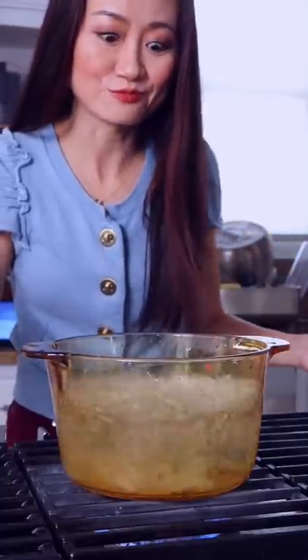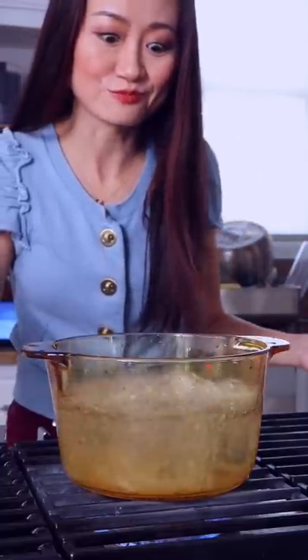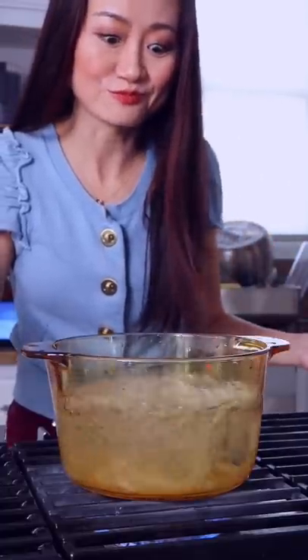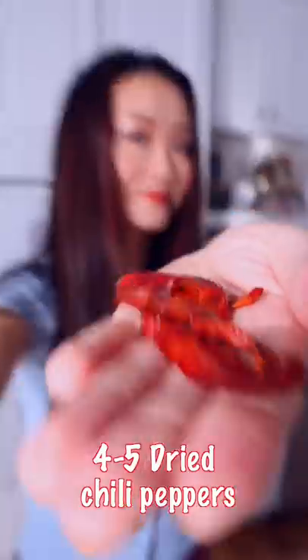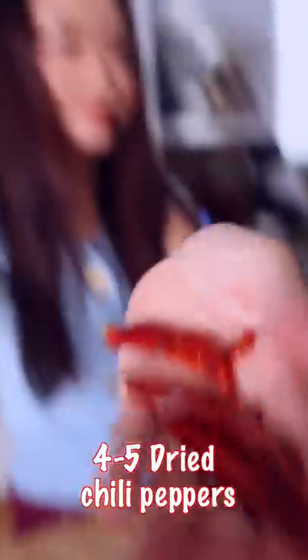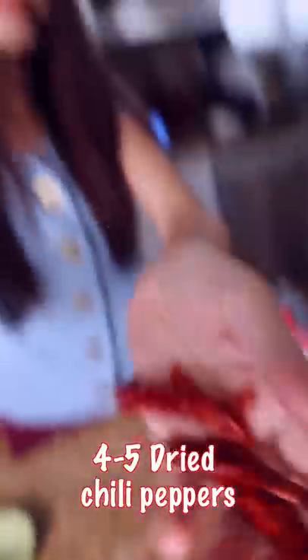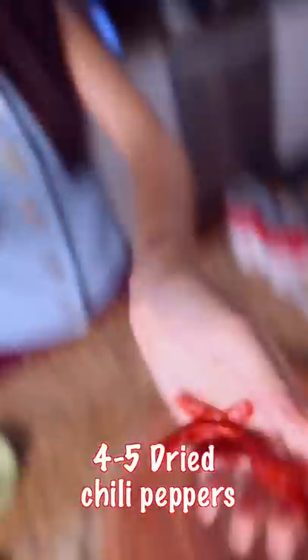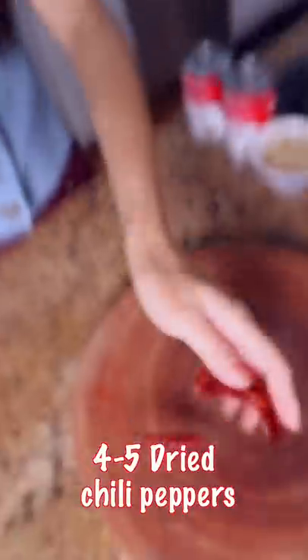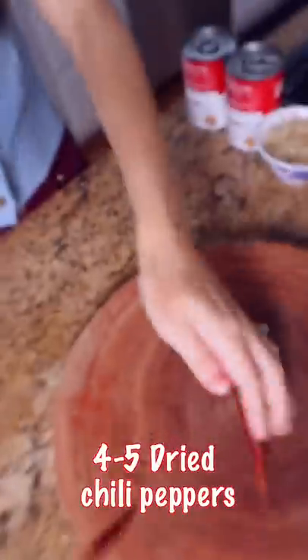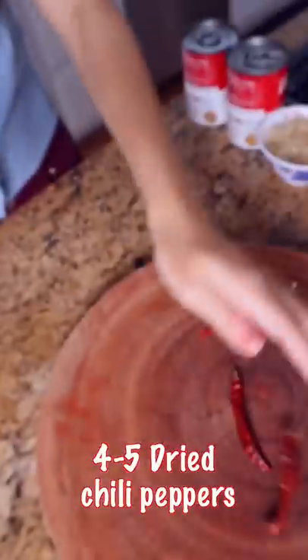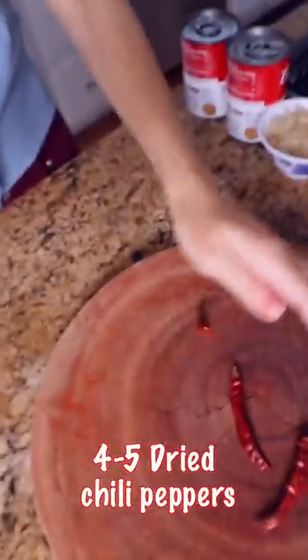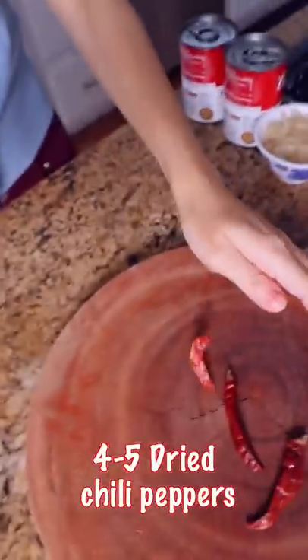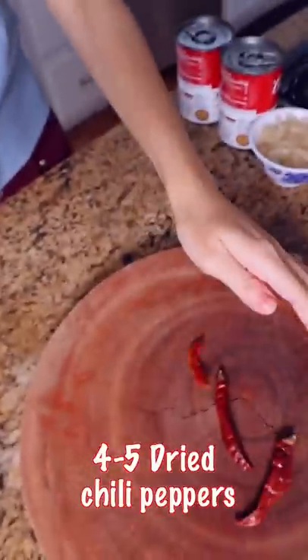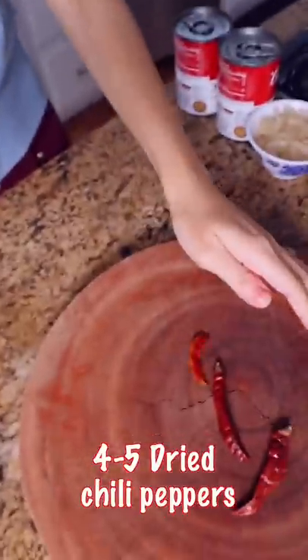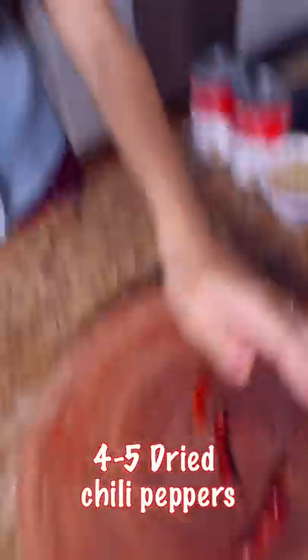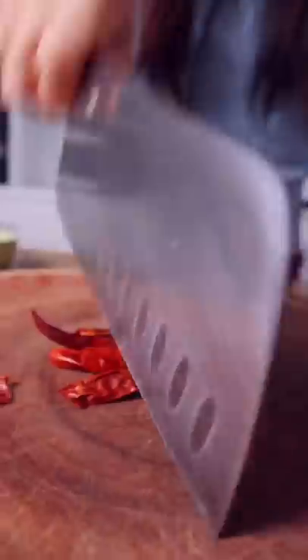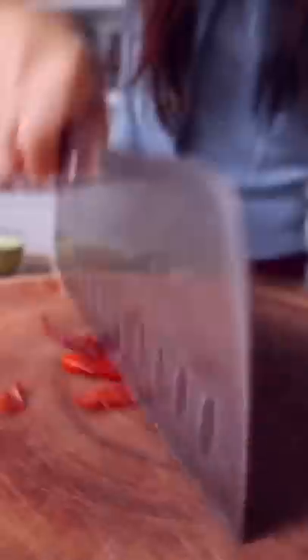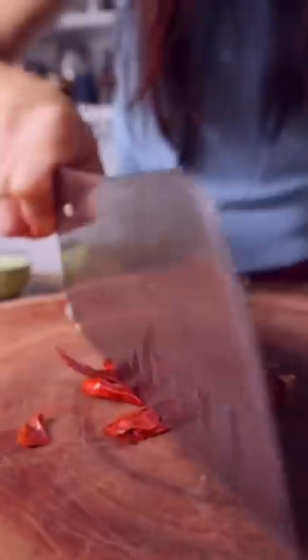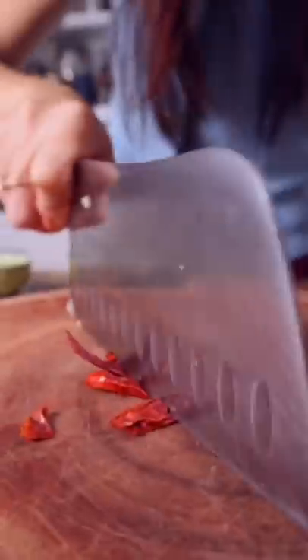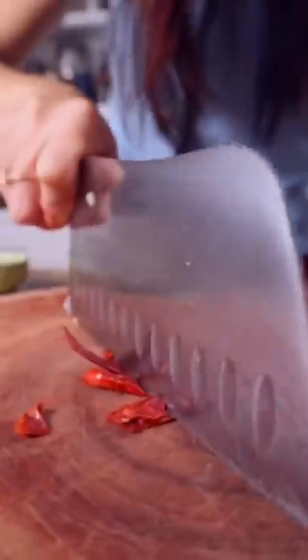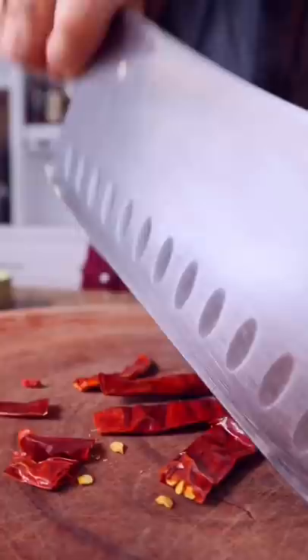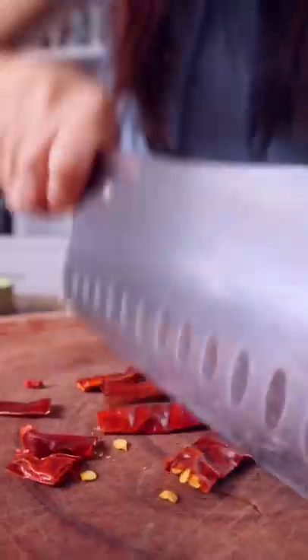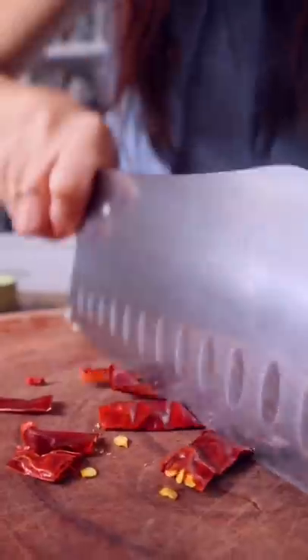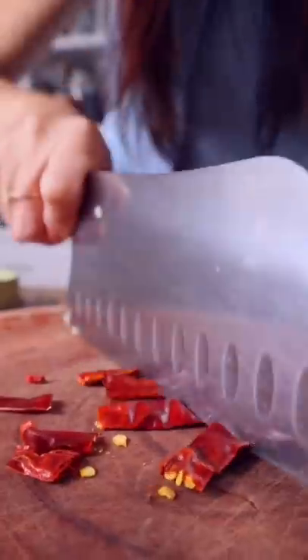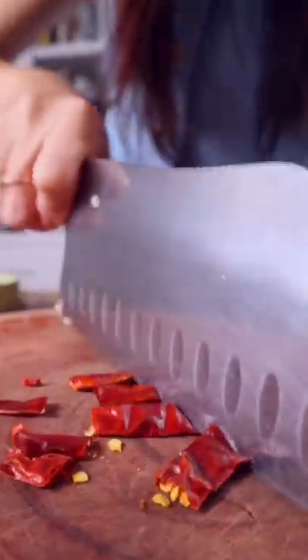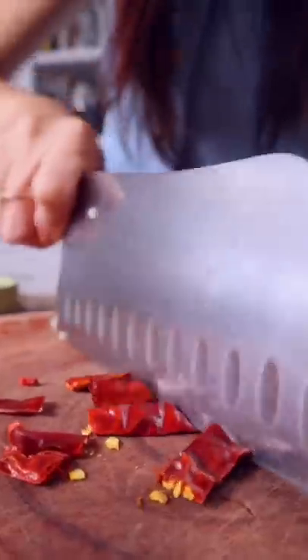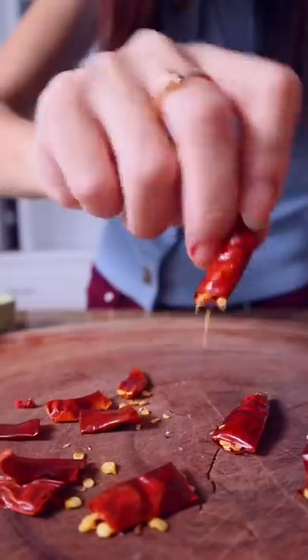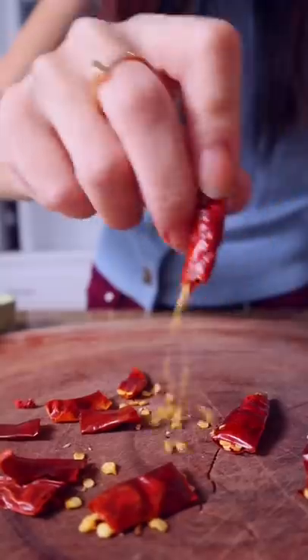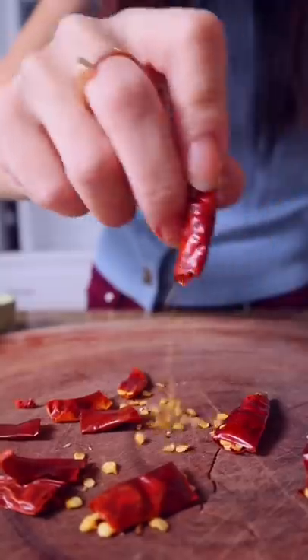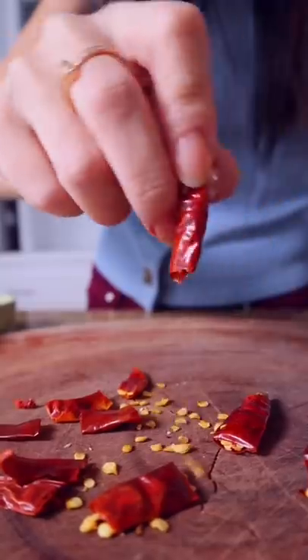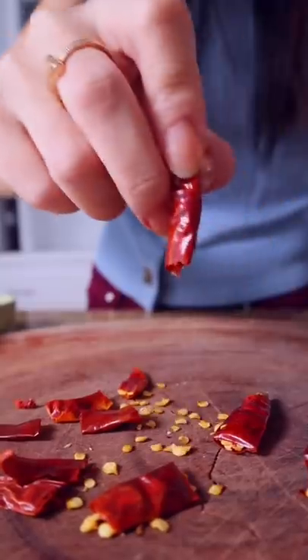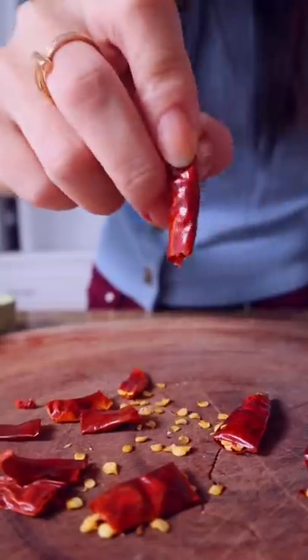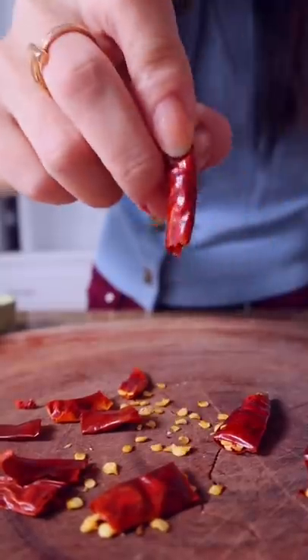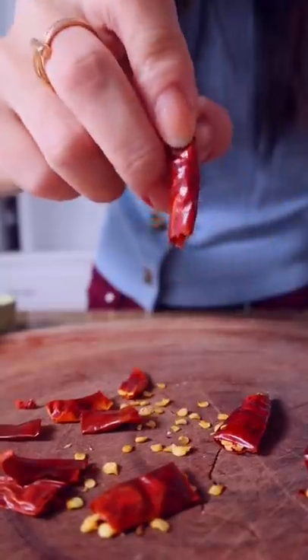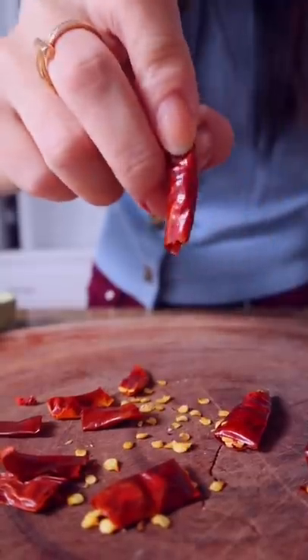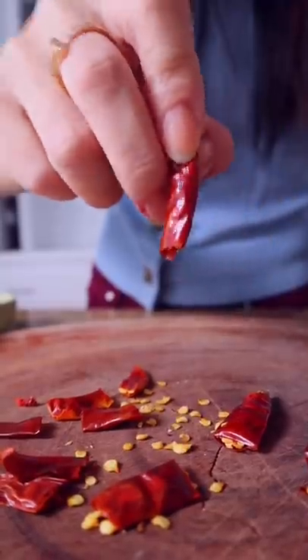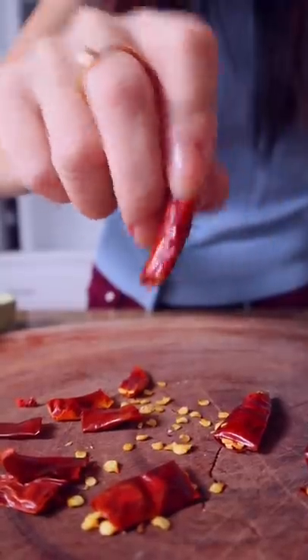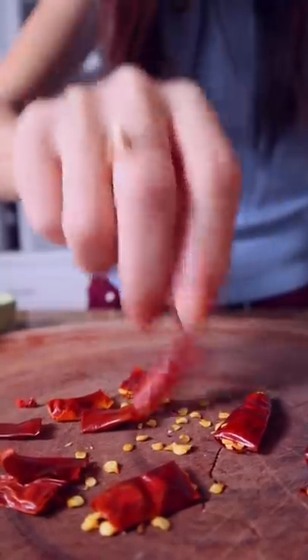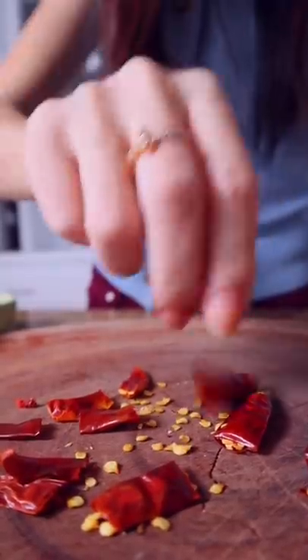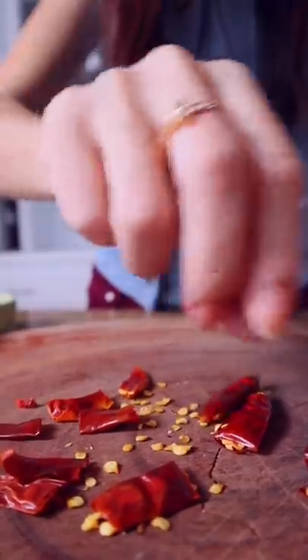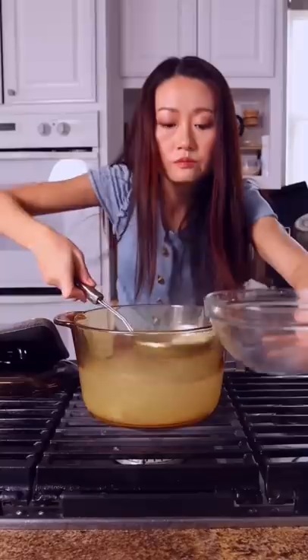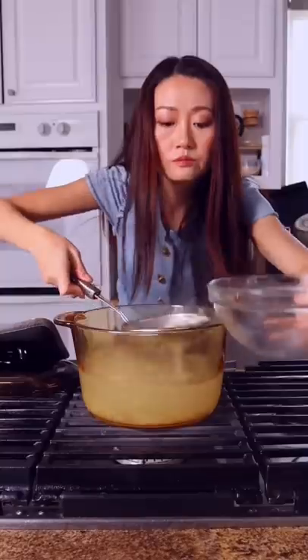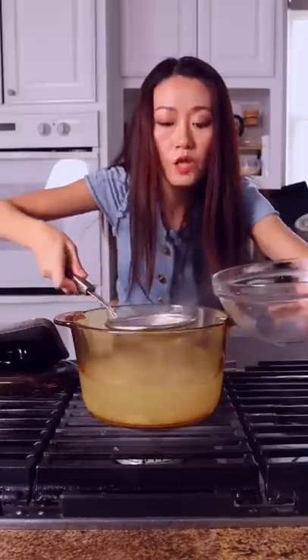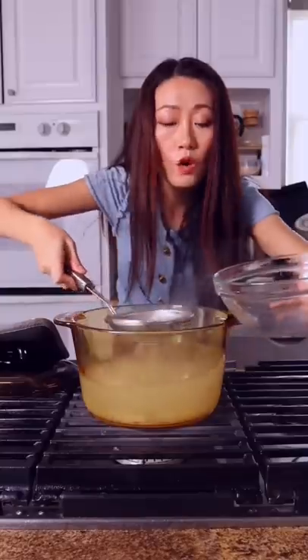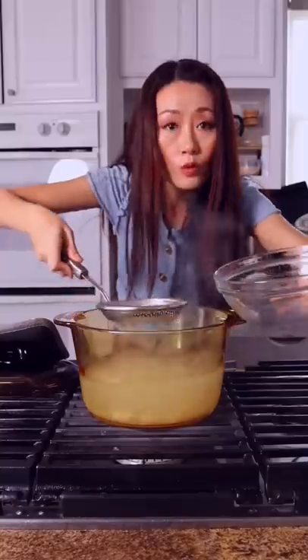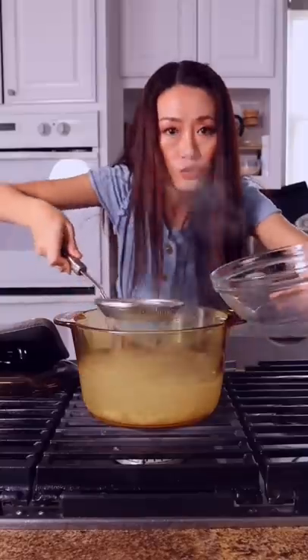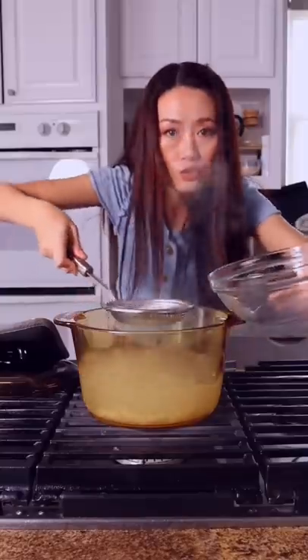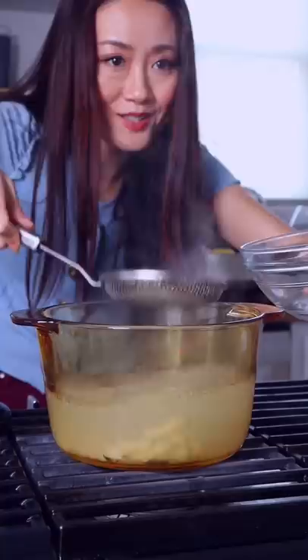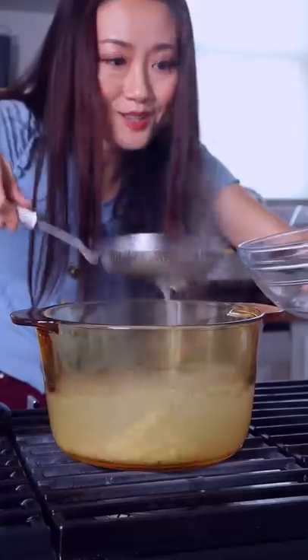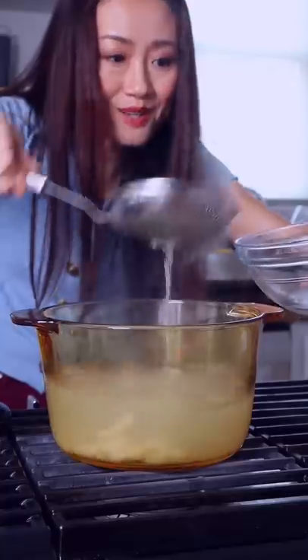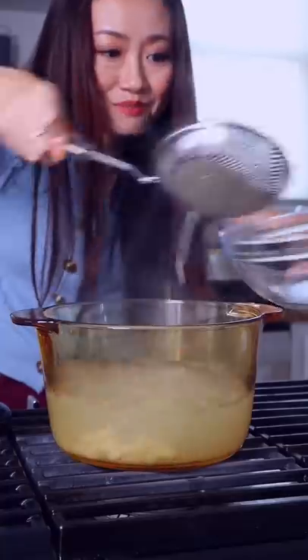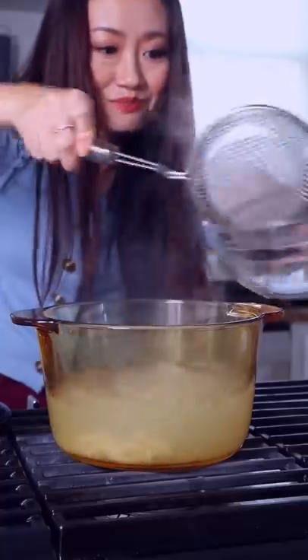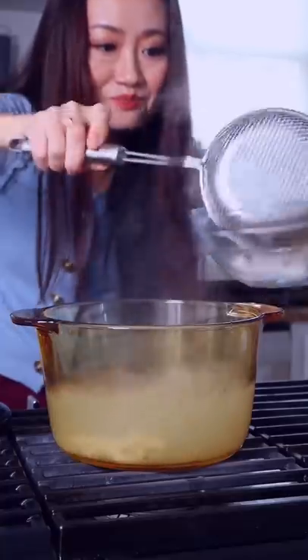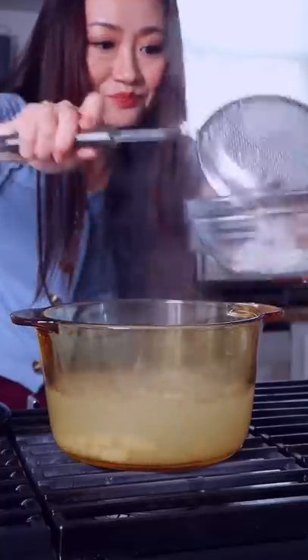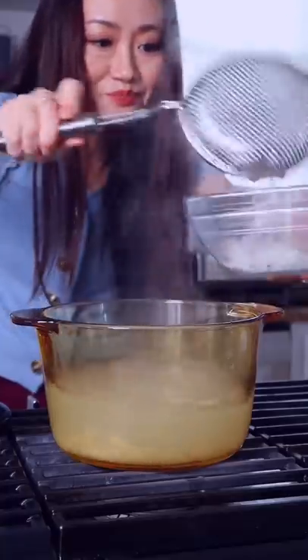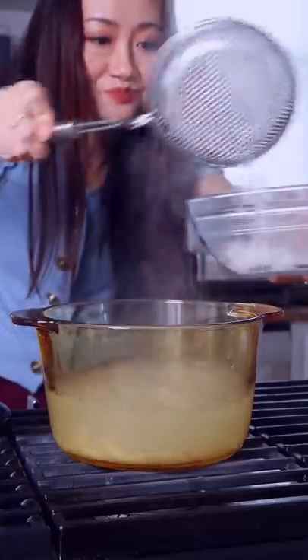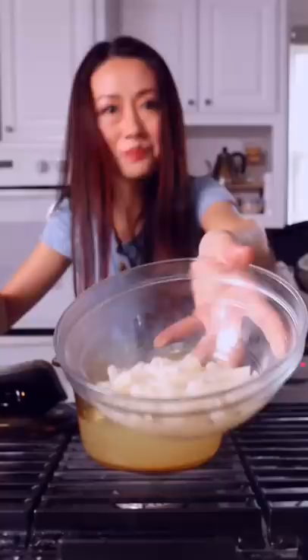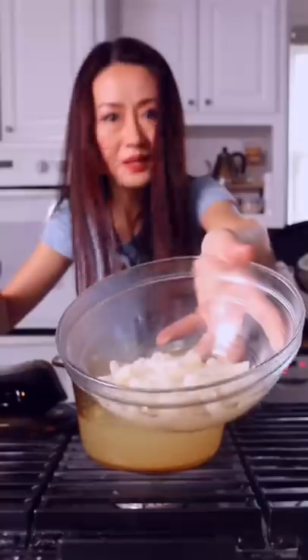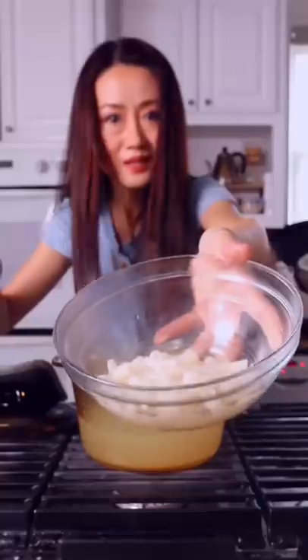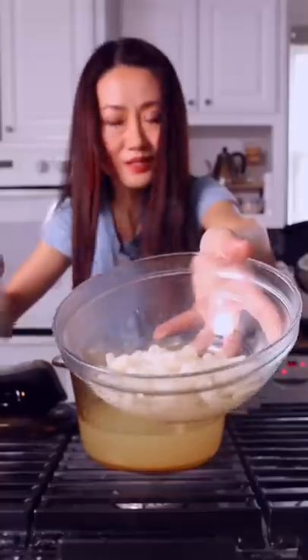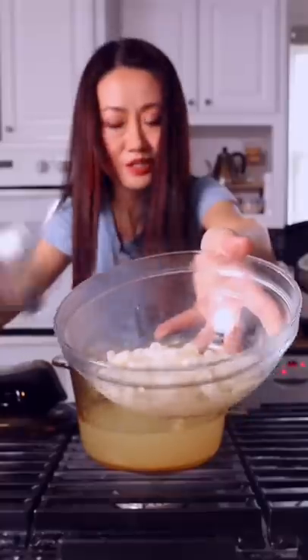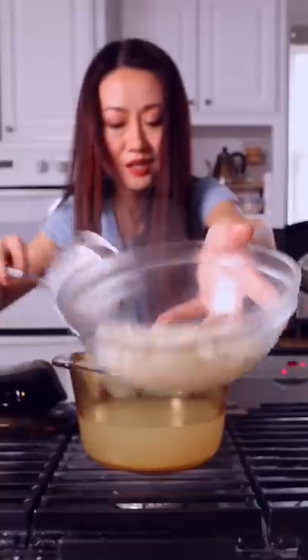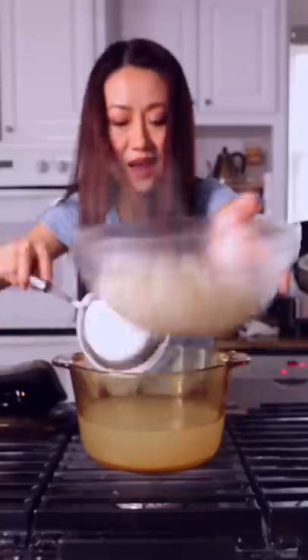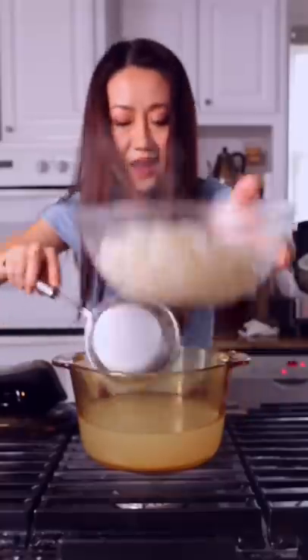Chop the dried pepper into little pieces and shake out the seeds. Now we drain the pasta and put it on the side.